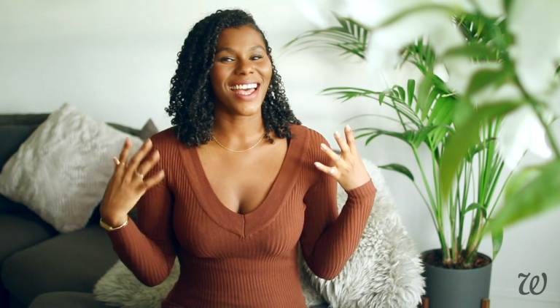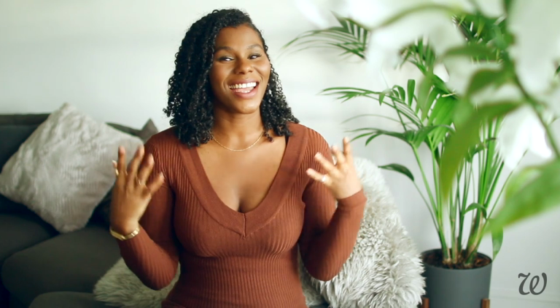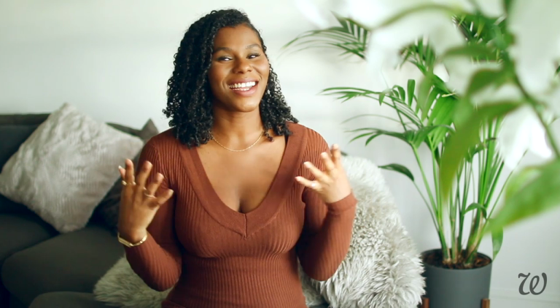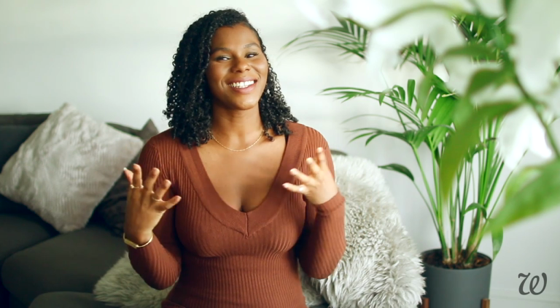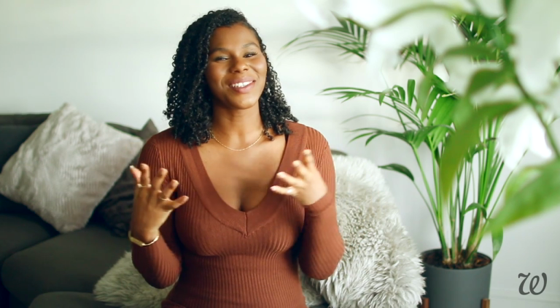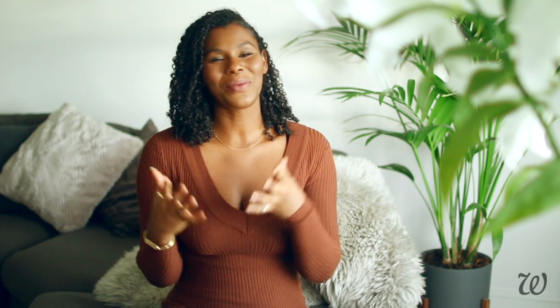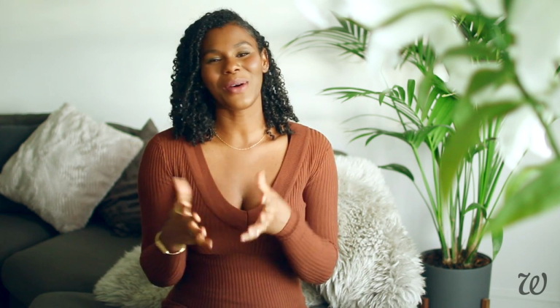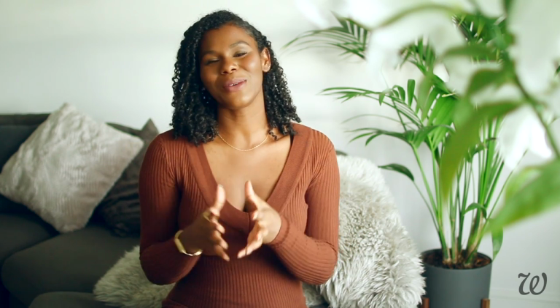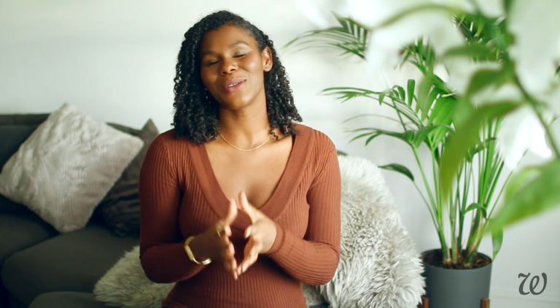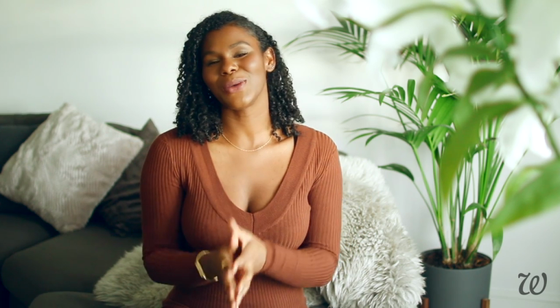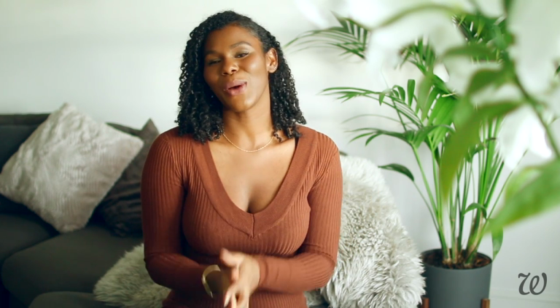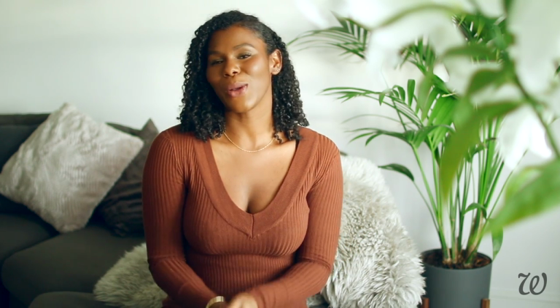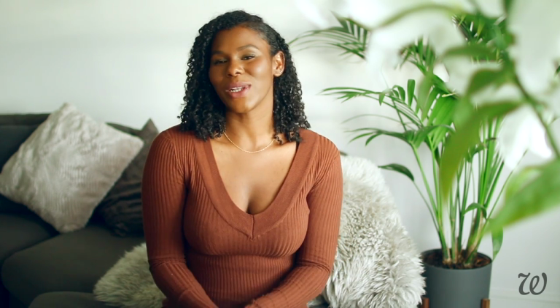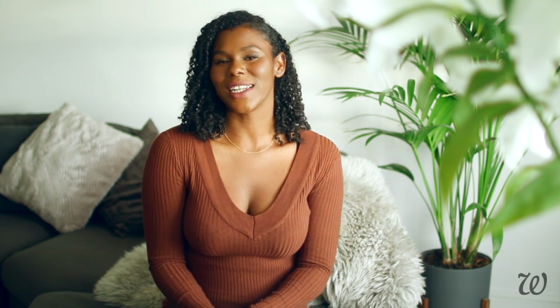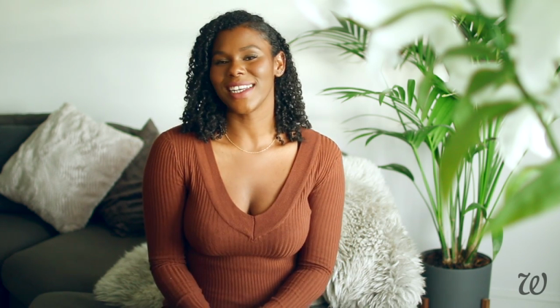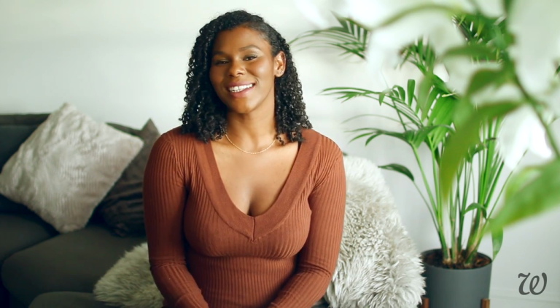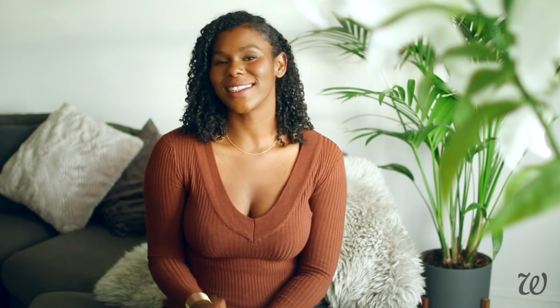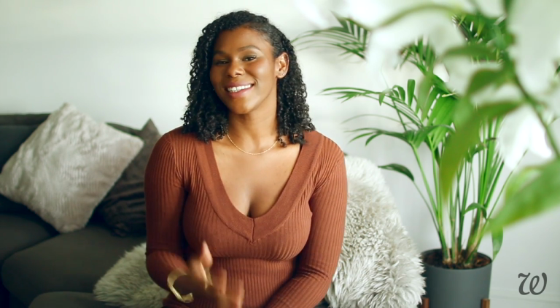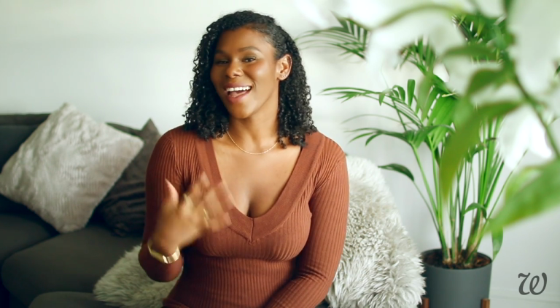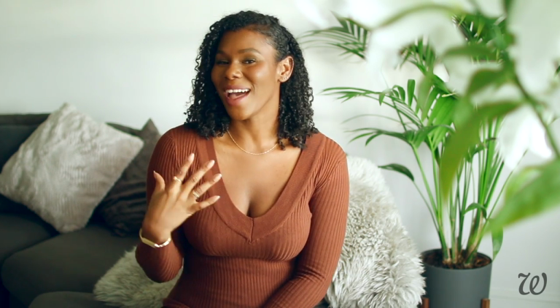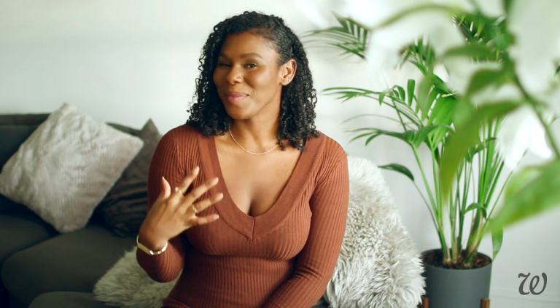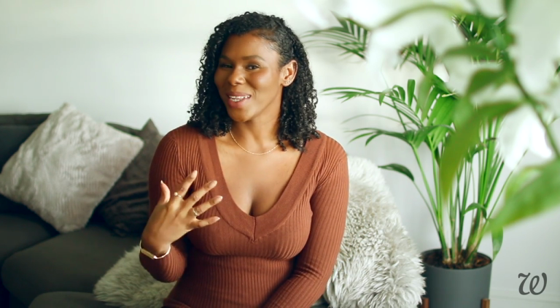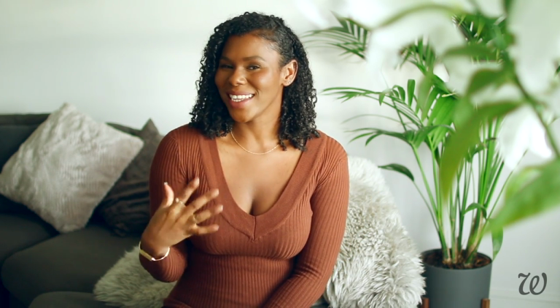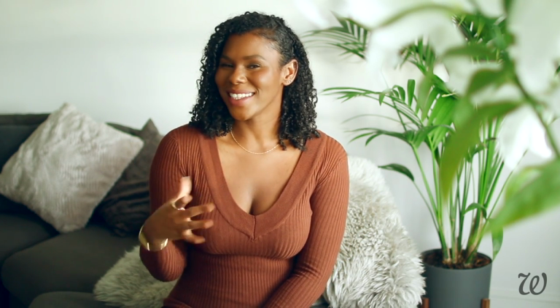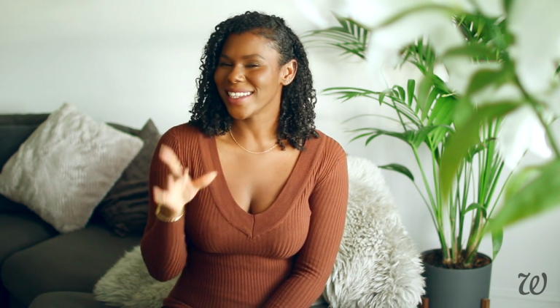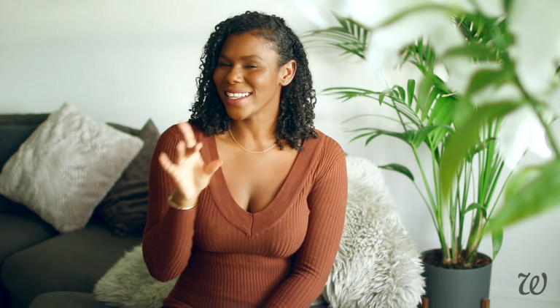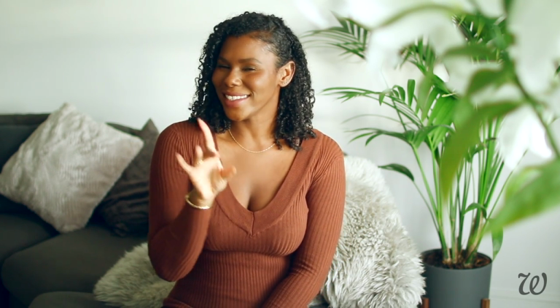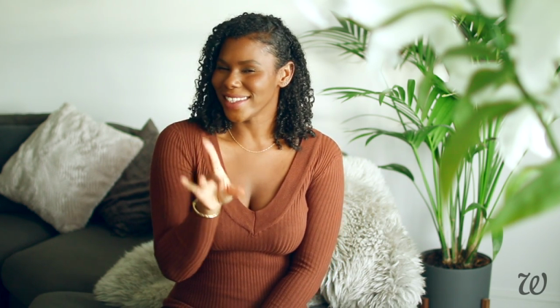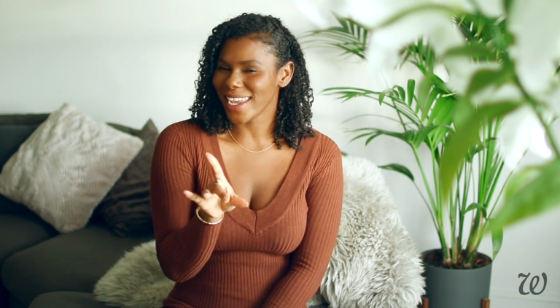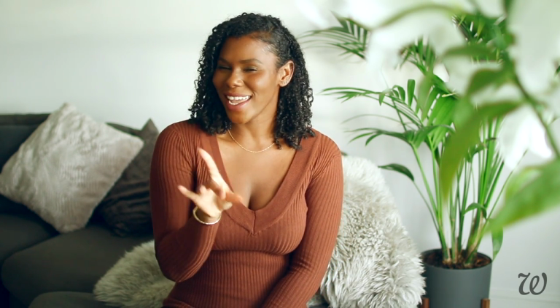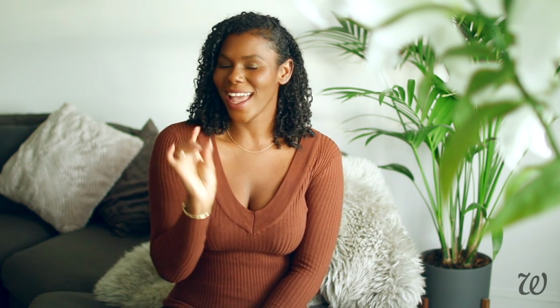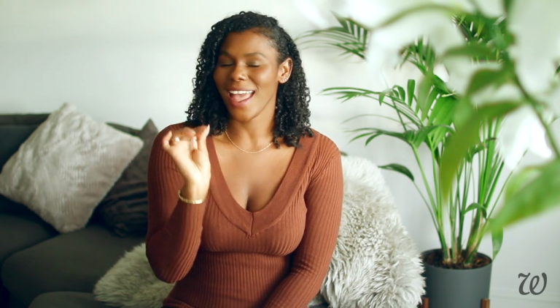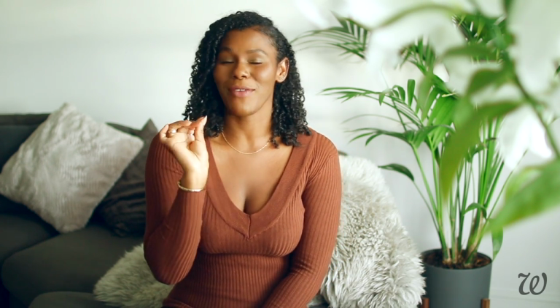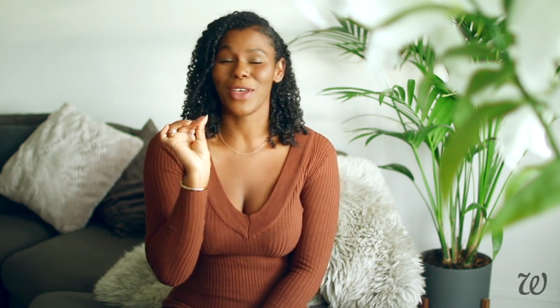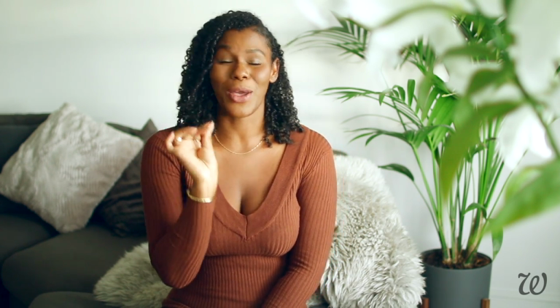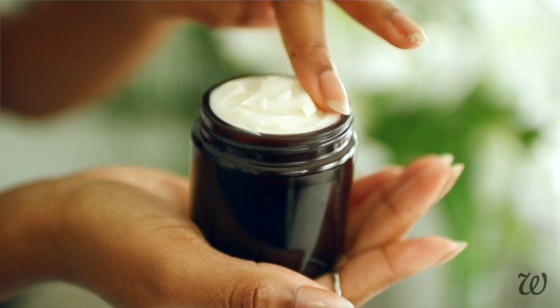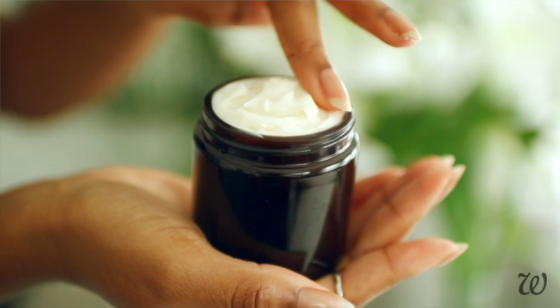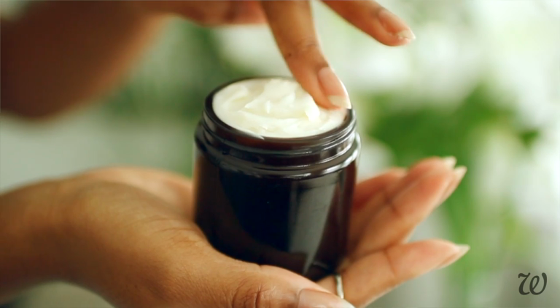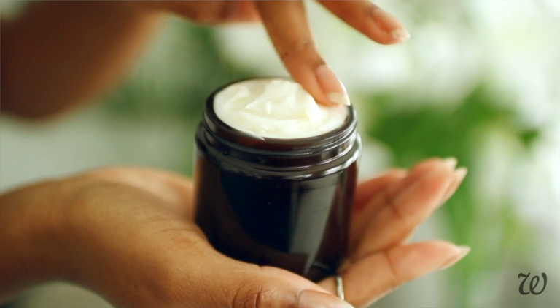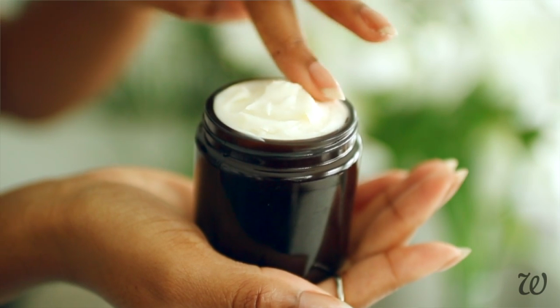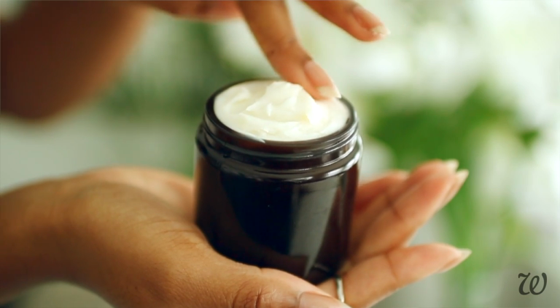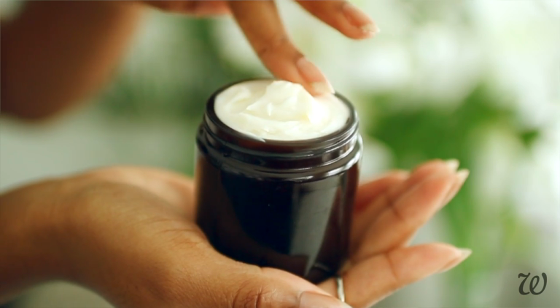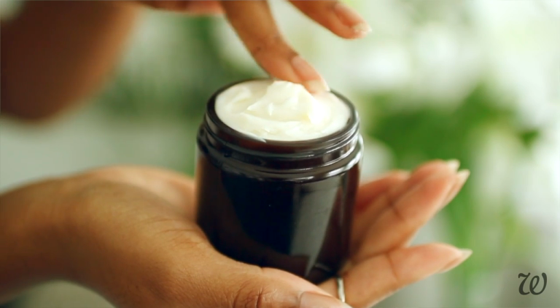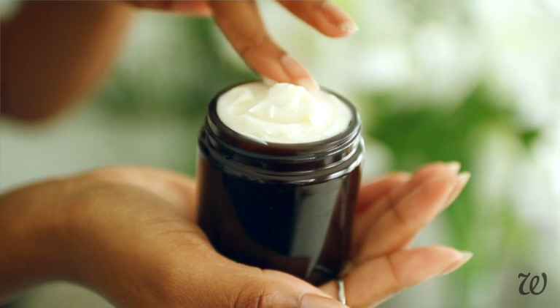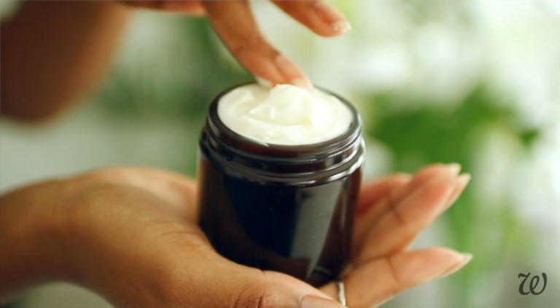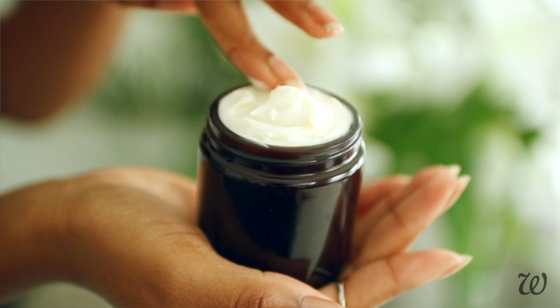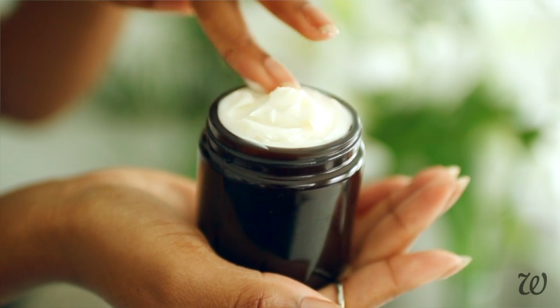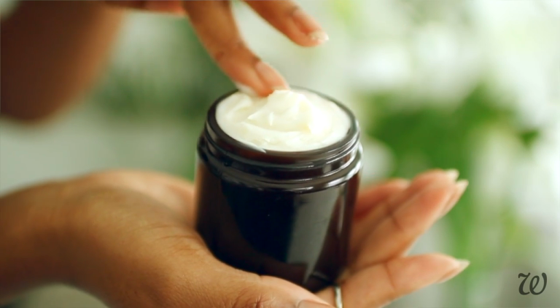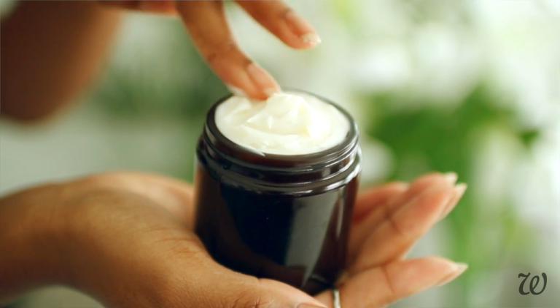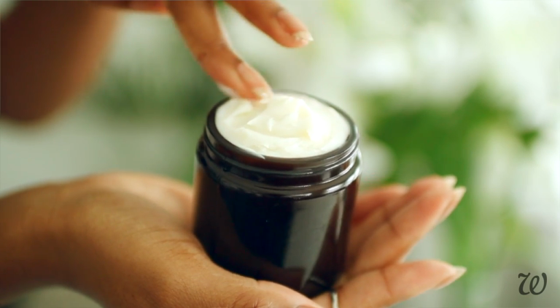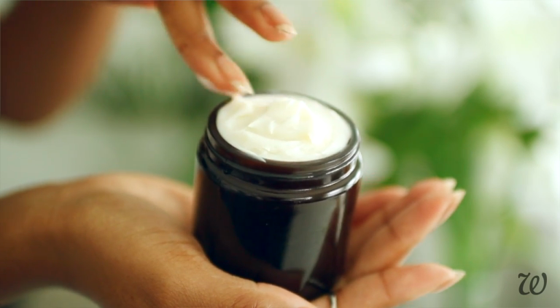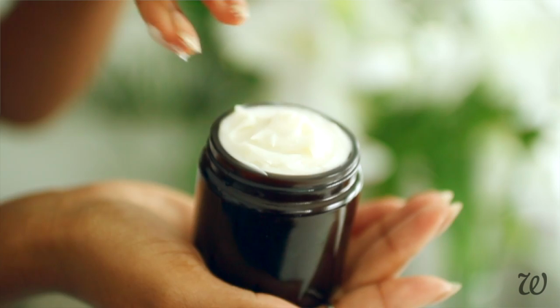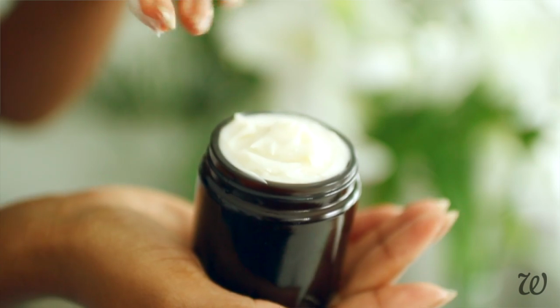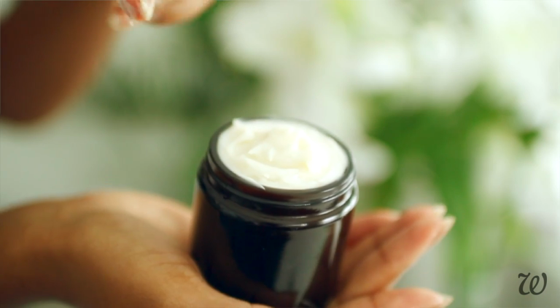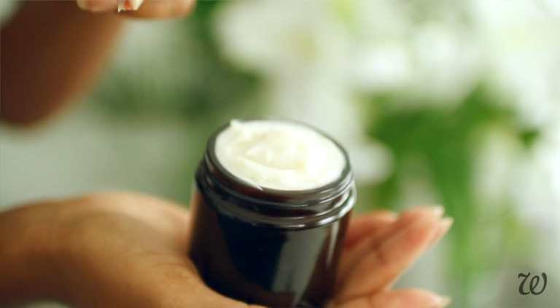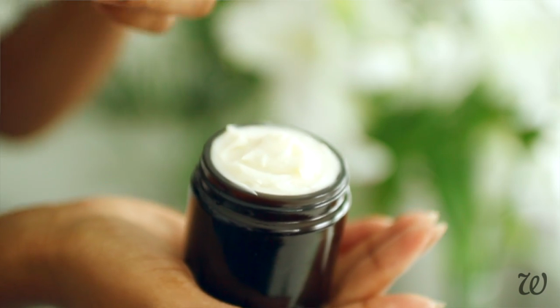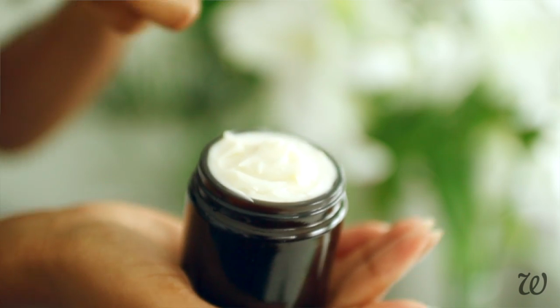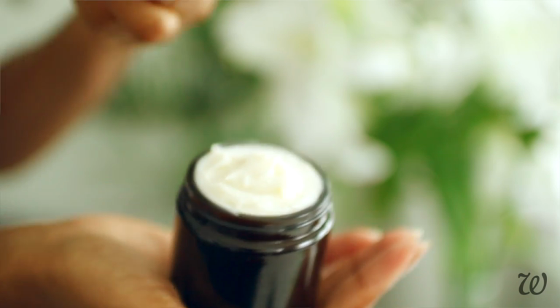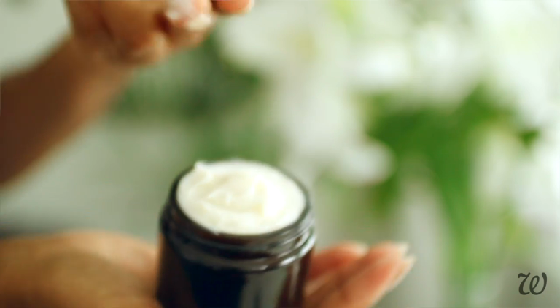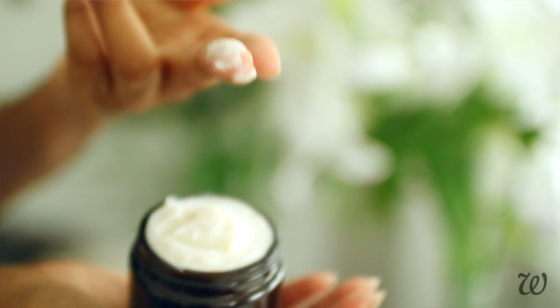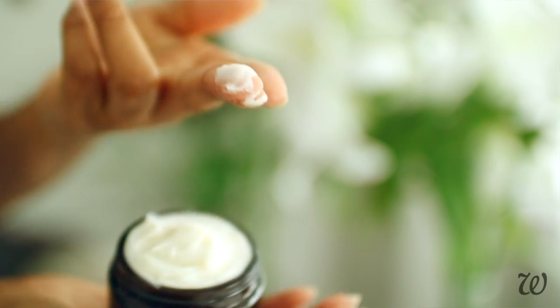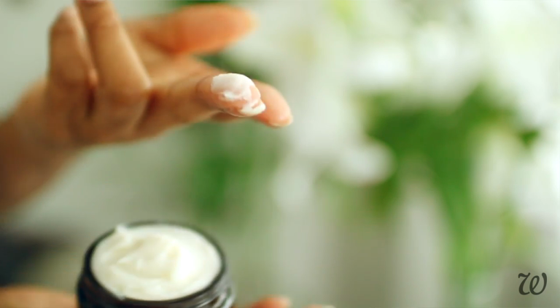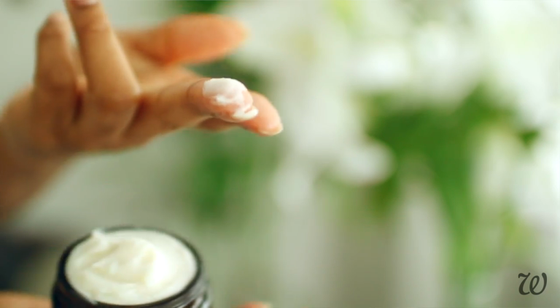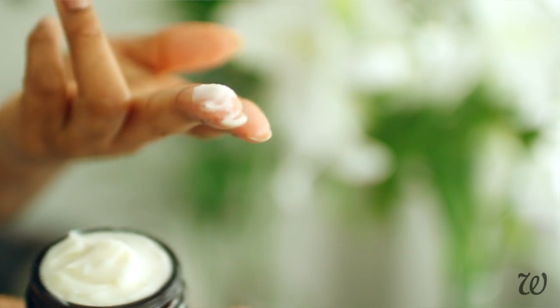Hi guys and welcome to Whole Elise. I'm Elise and today I have a homemade moisturizing foot butter that will knock your socks off.